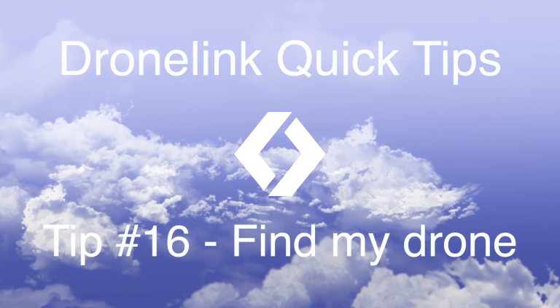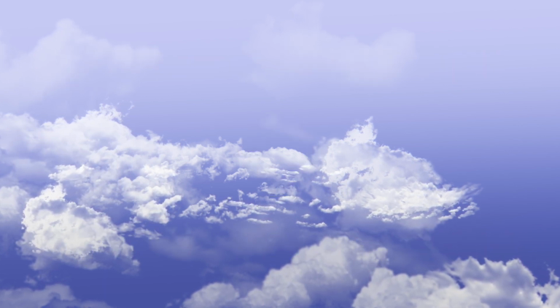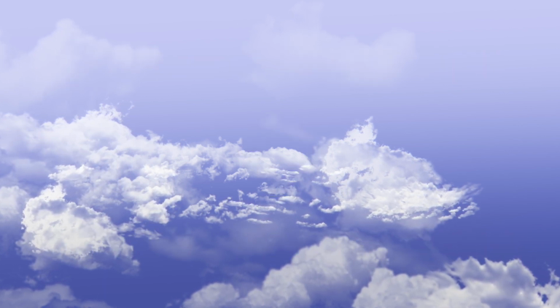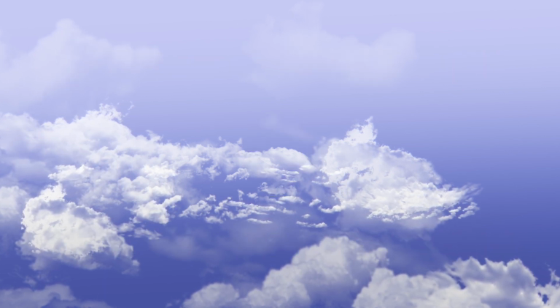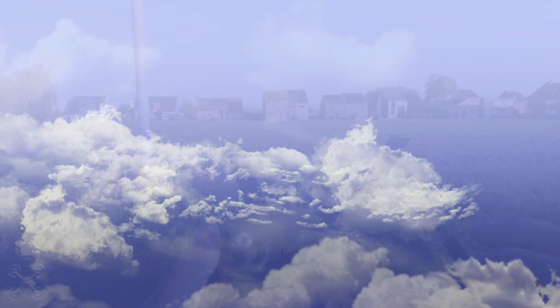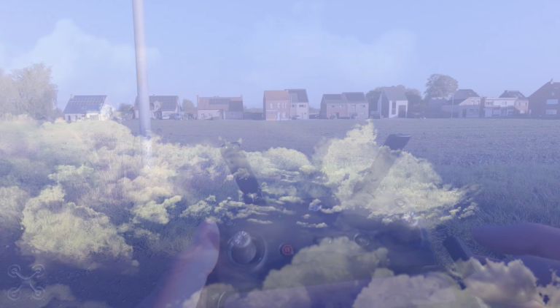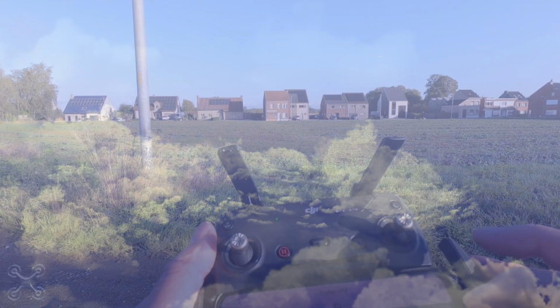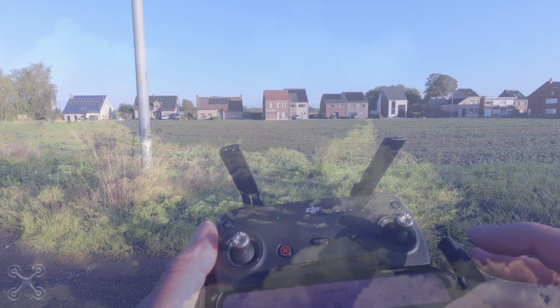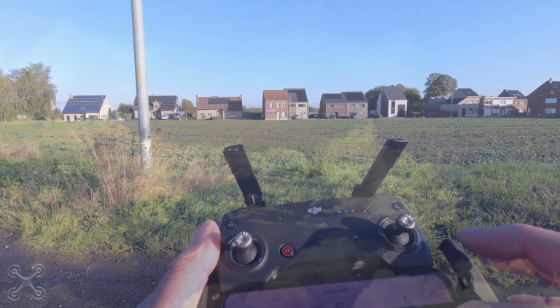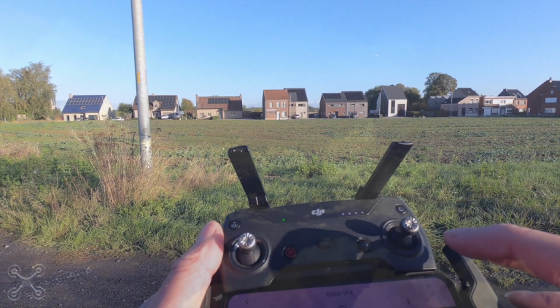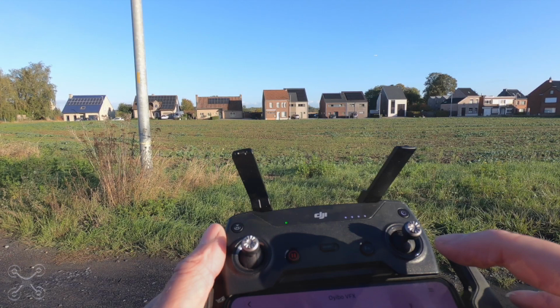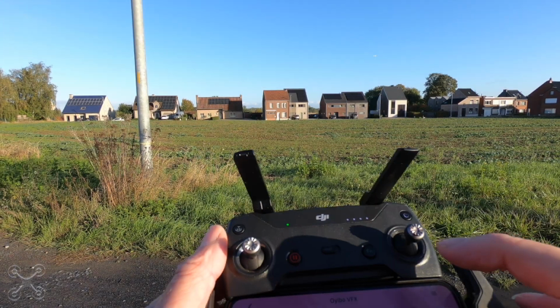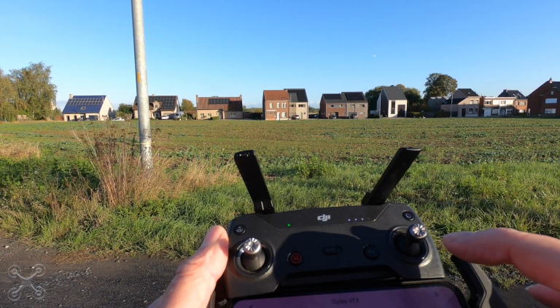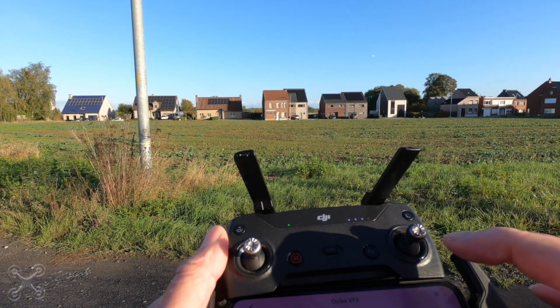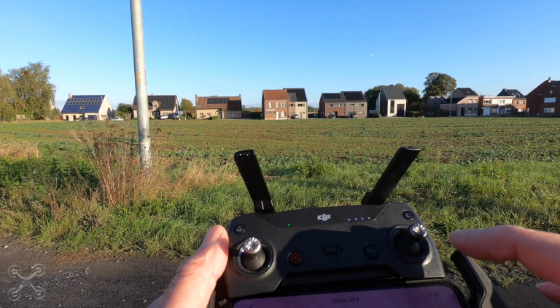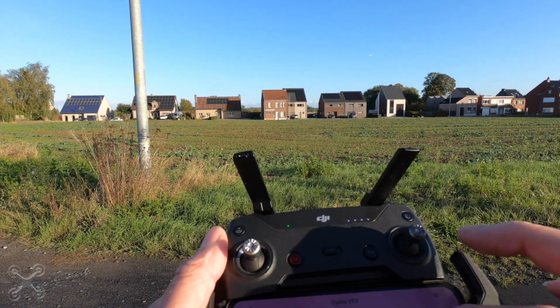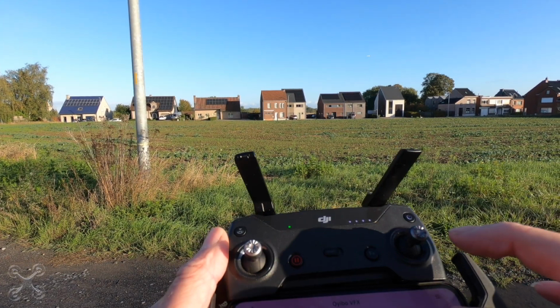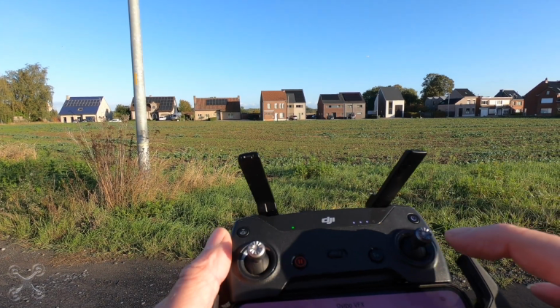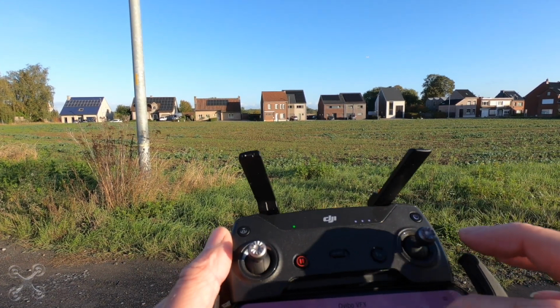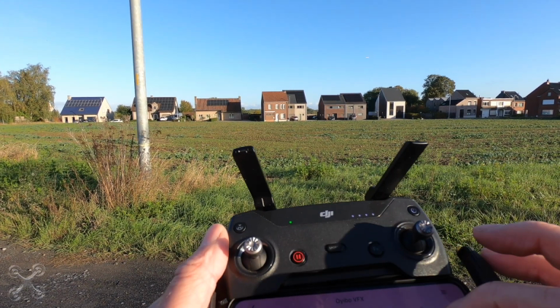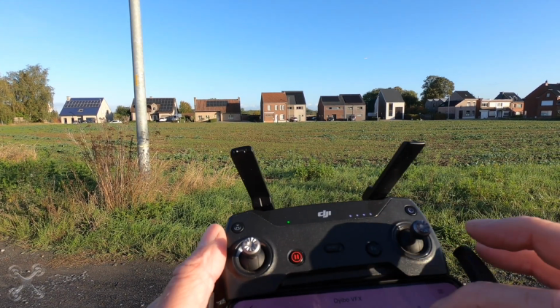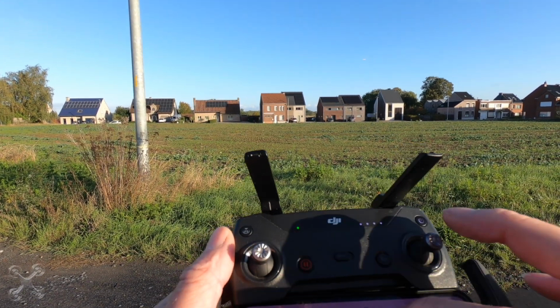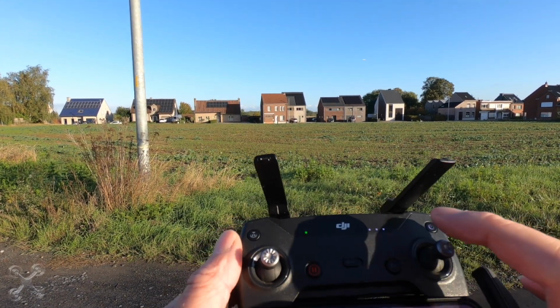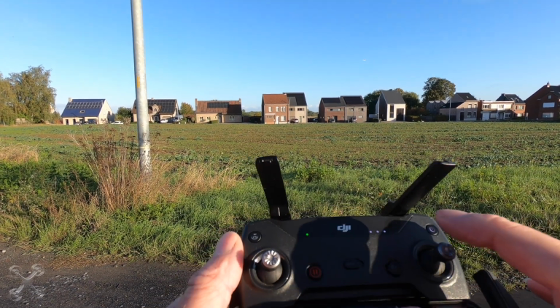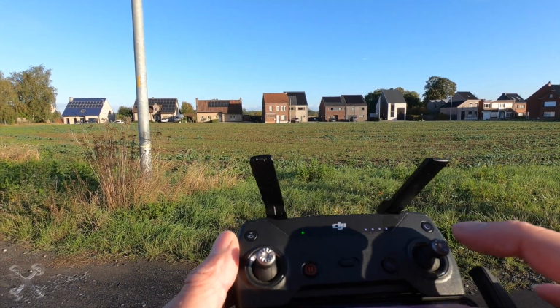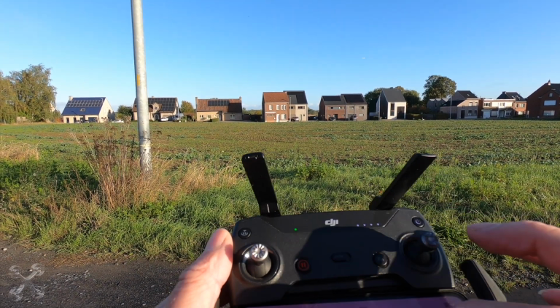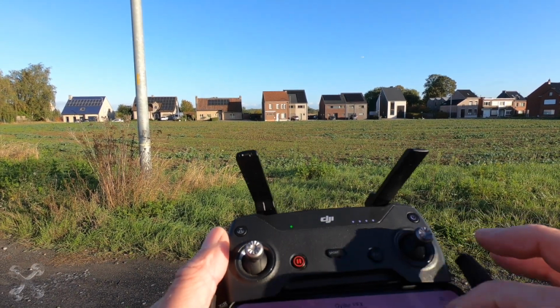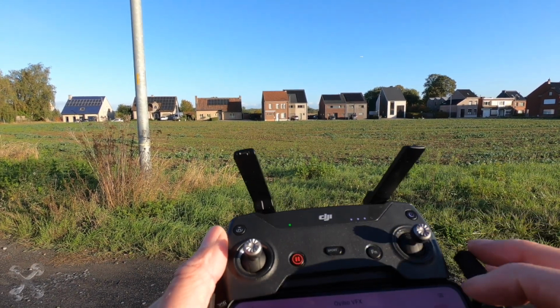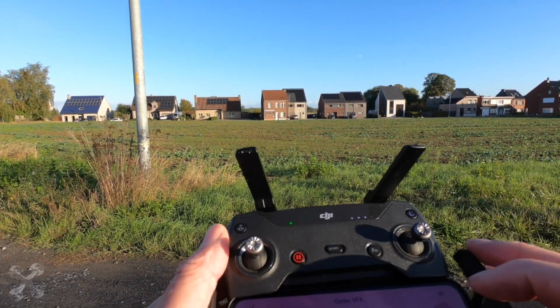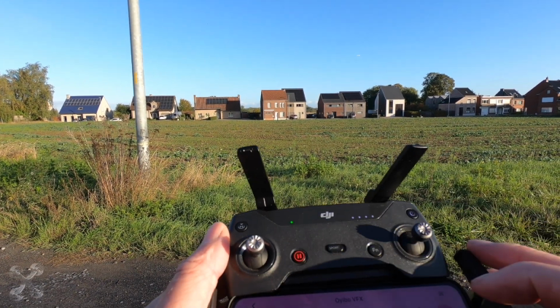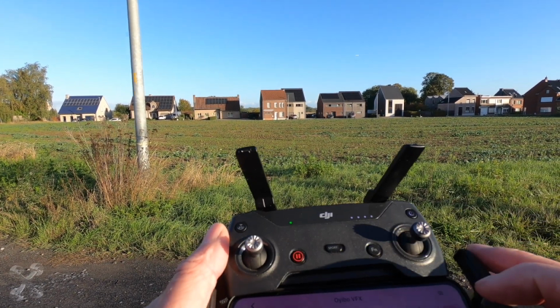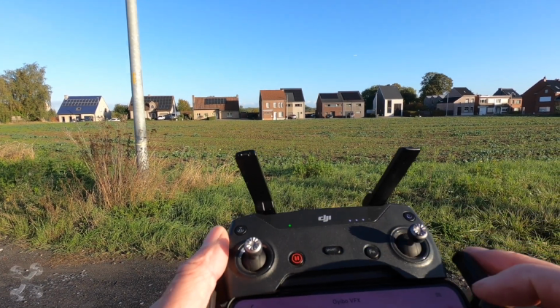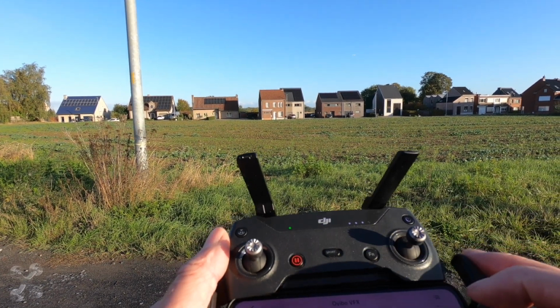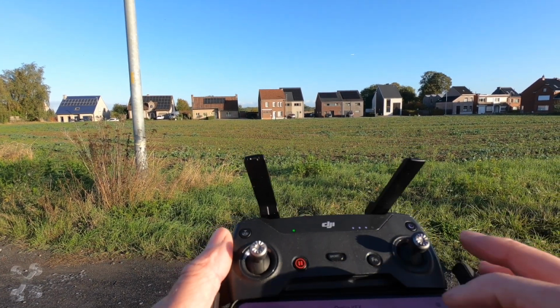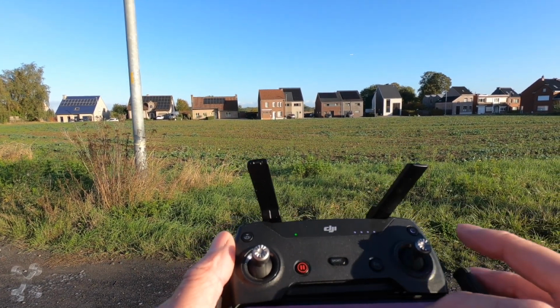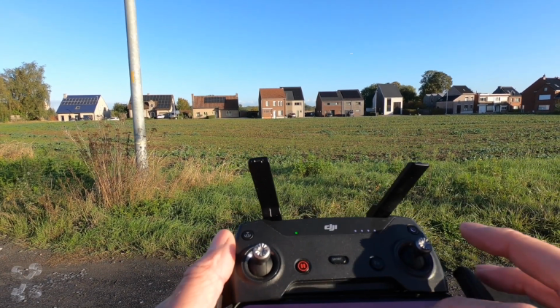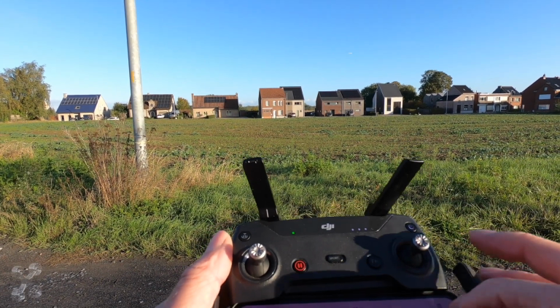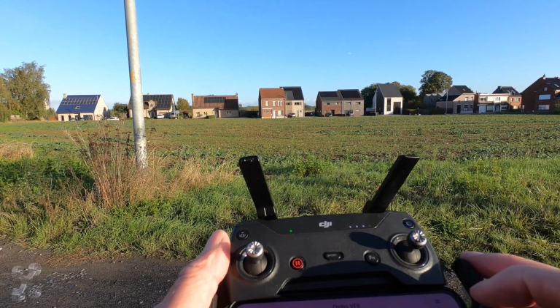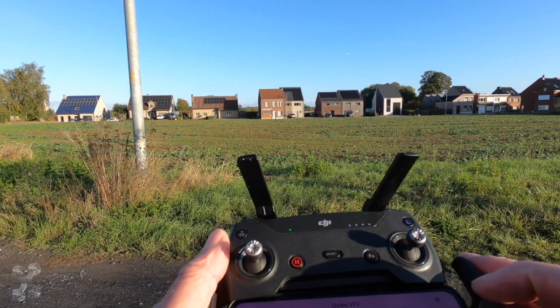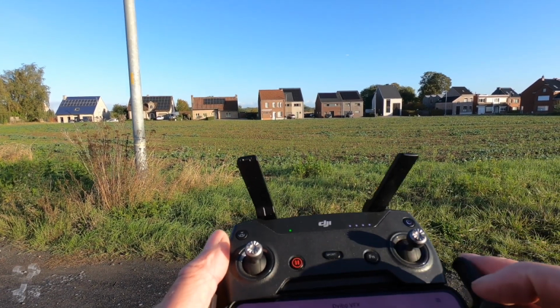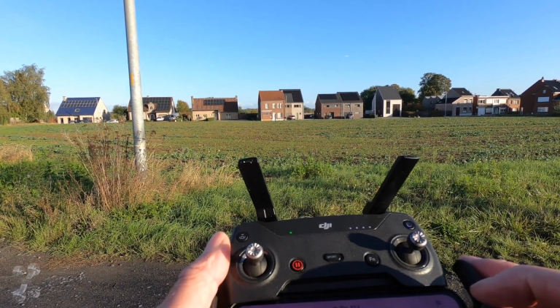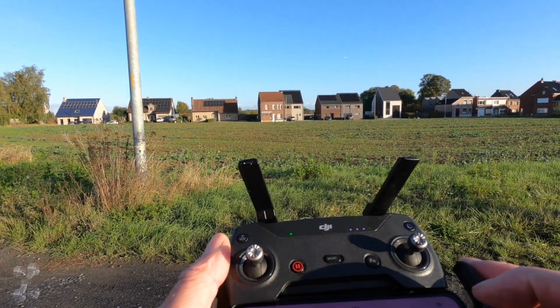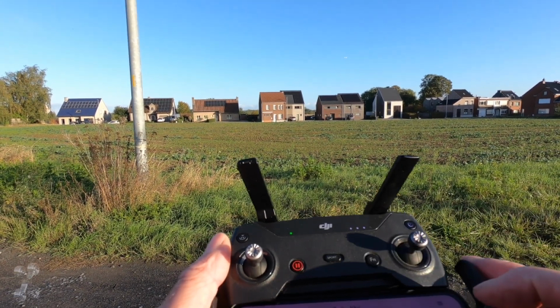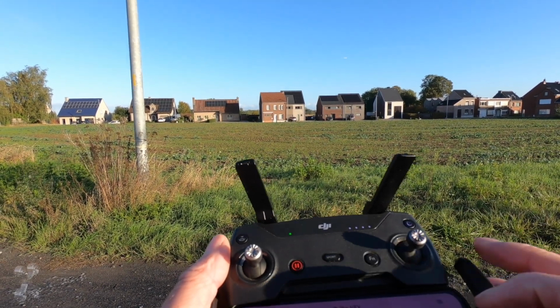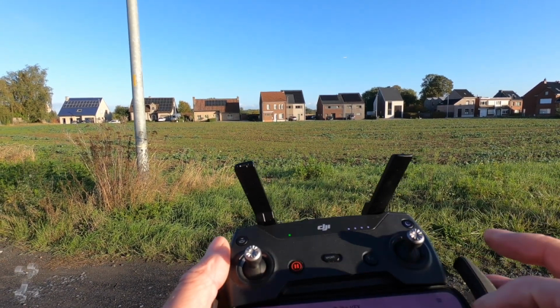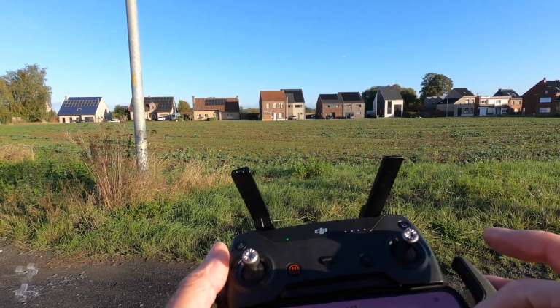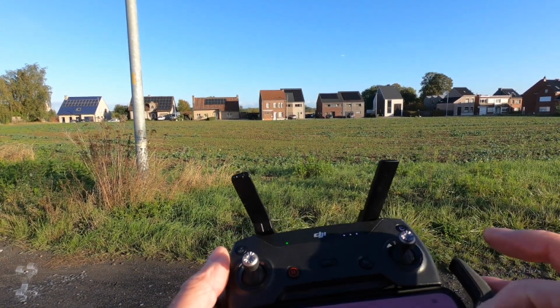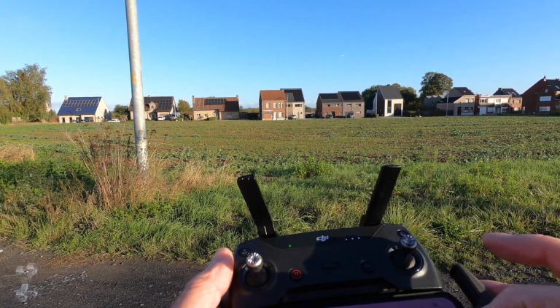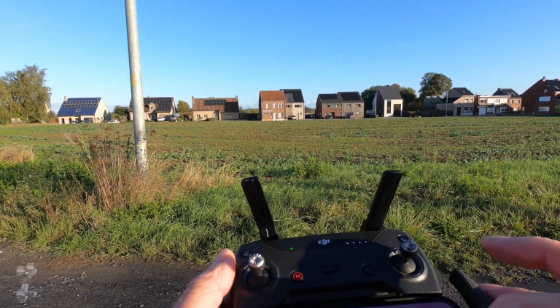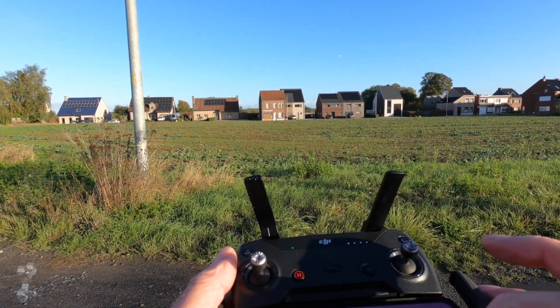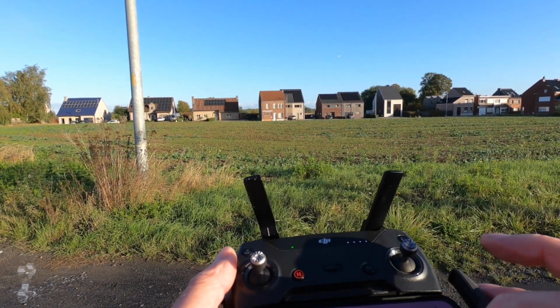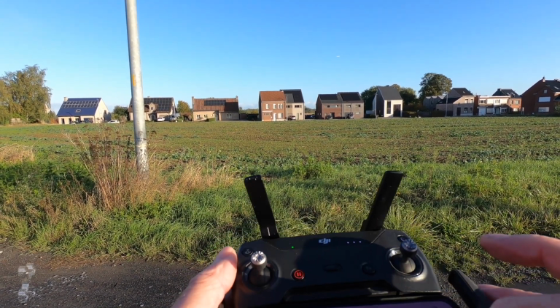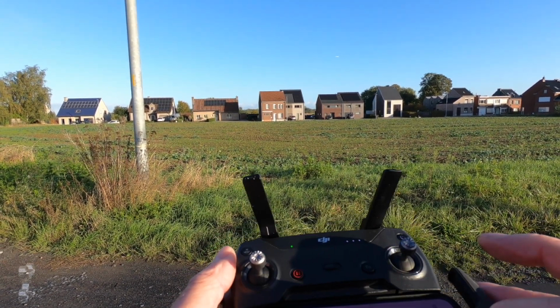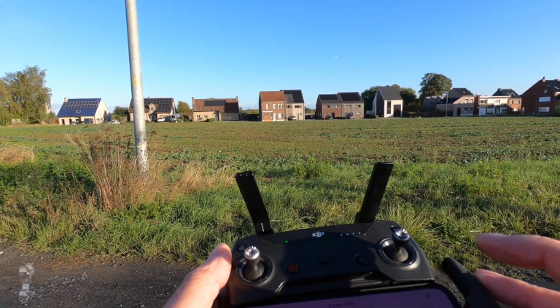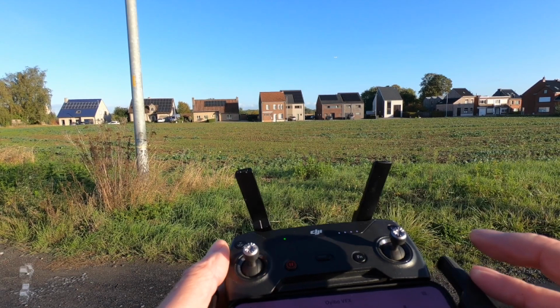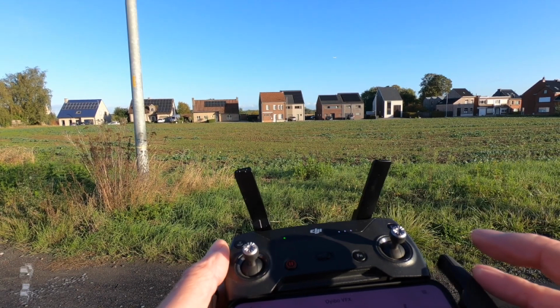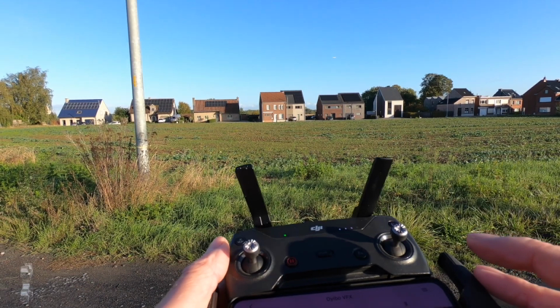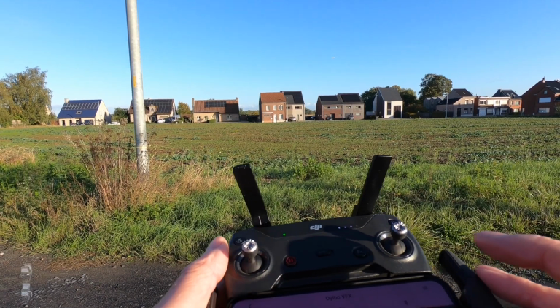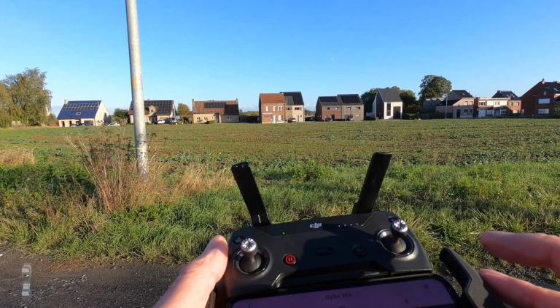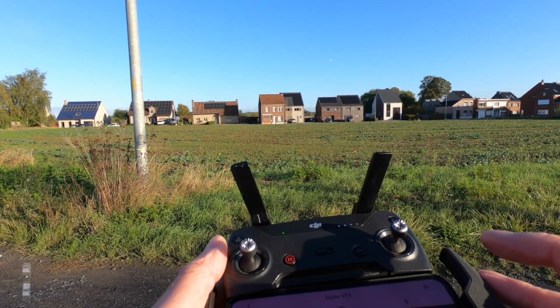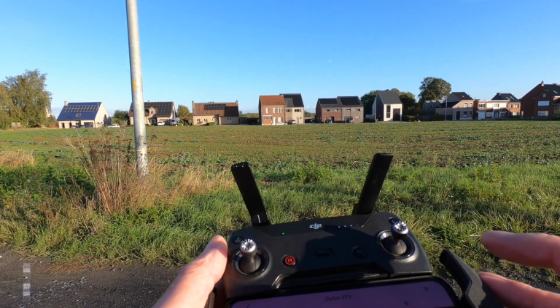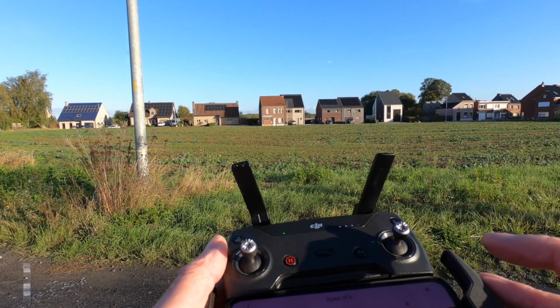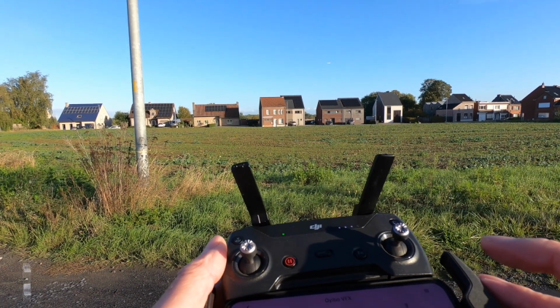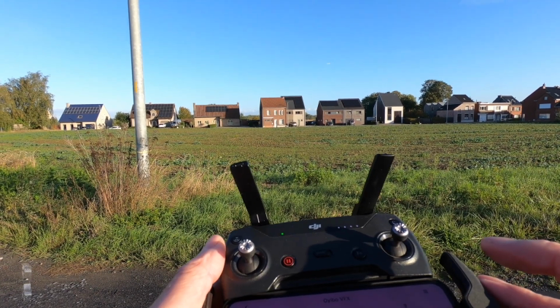Hello world! Welcome to this quick tip number 16 where I surely hope you will never need it. Find my drone.